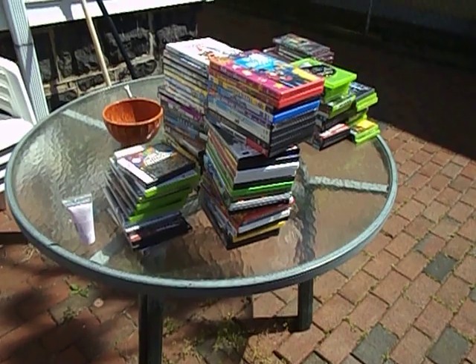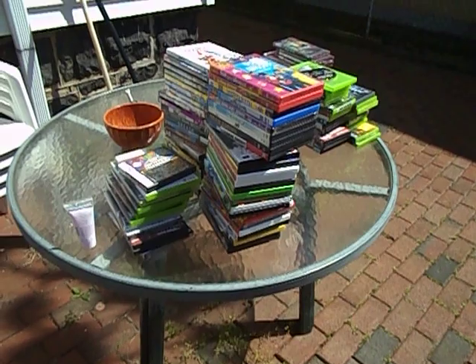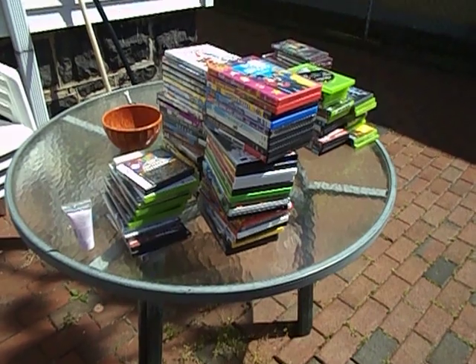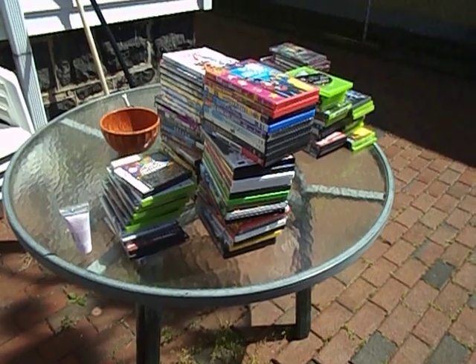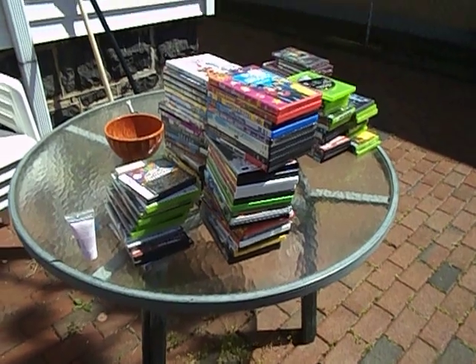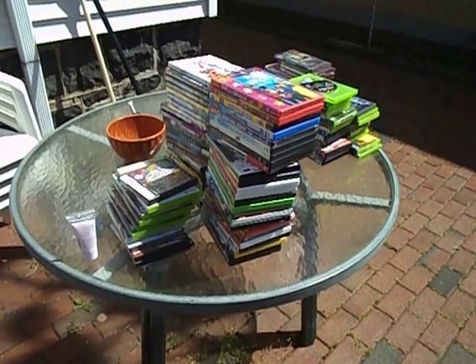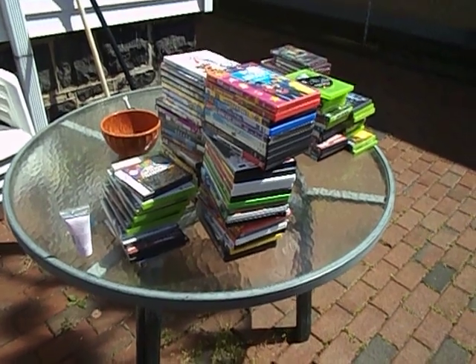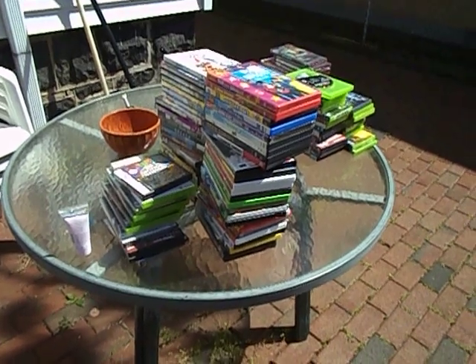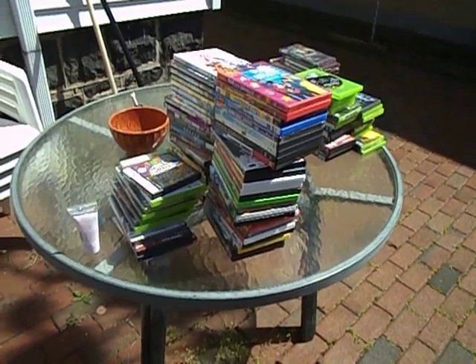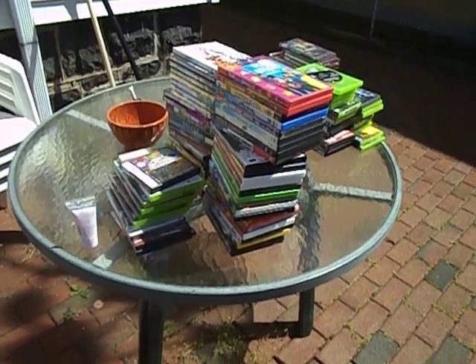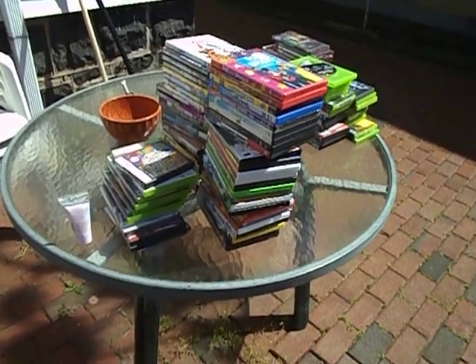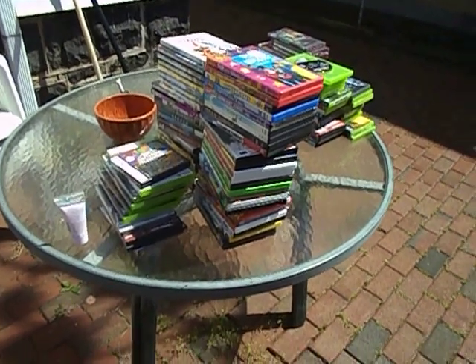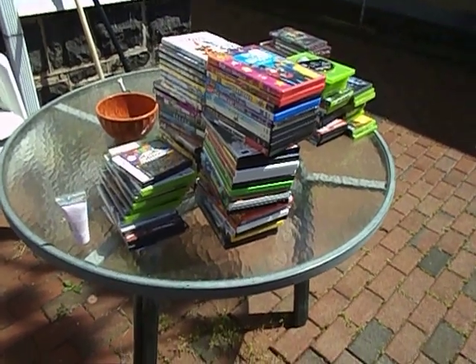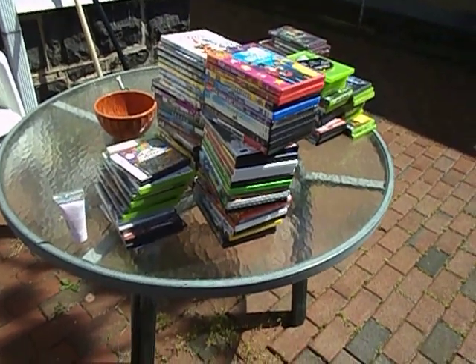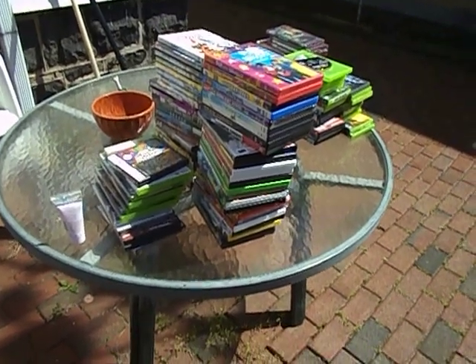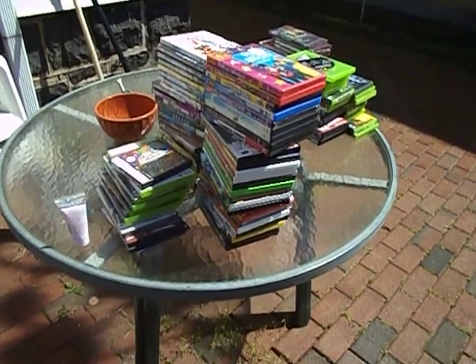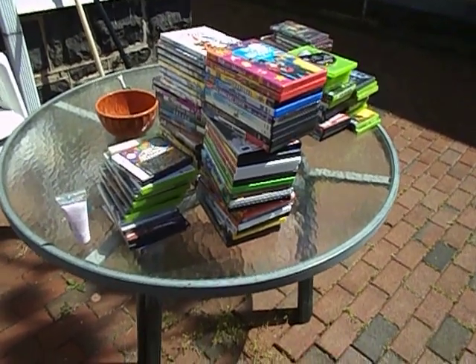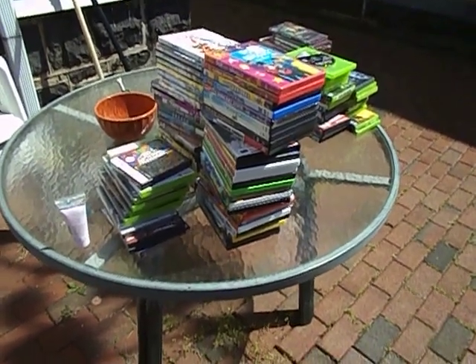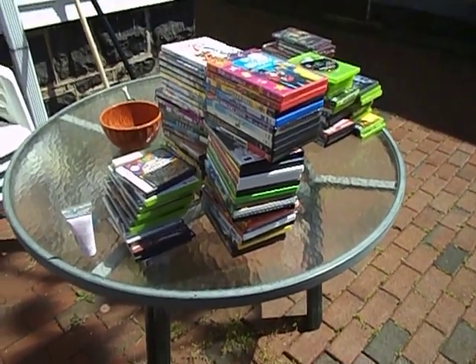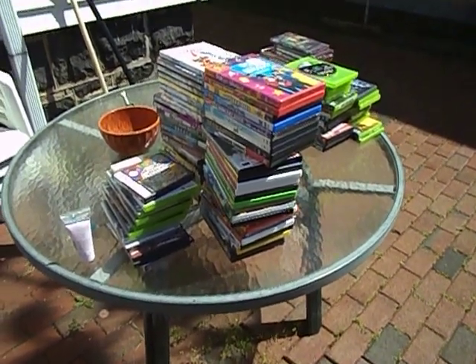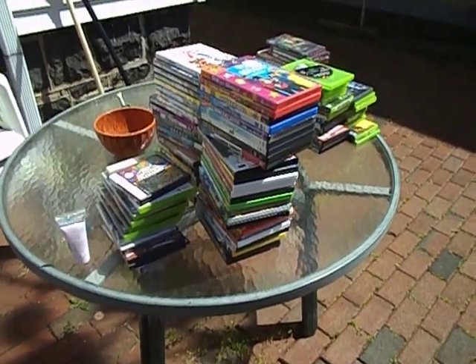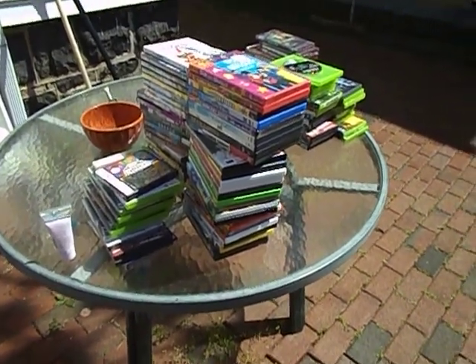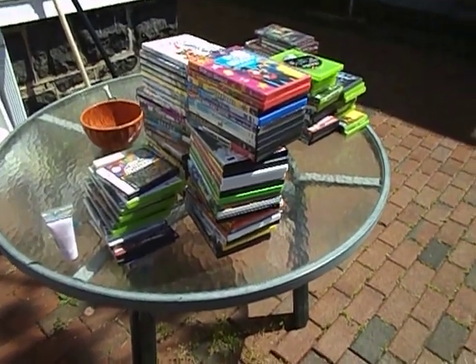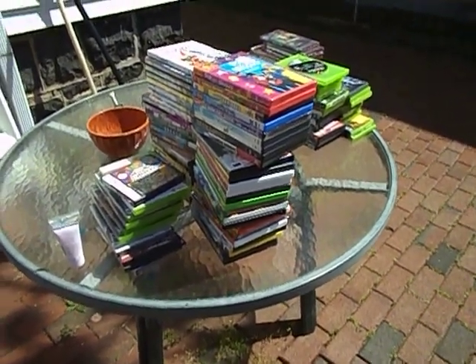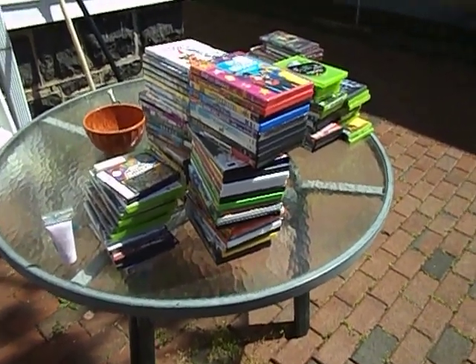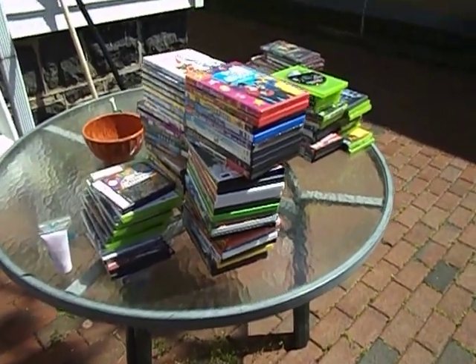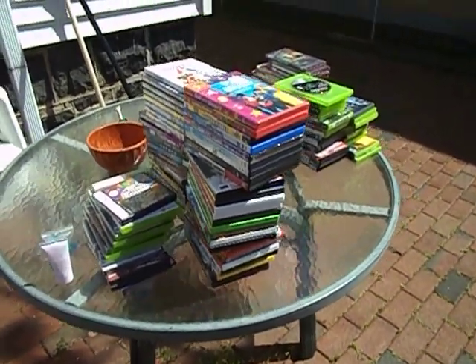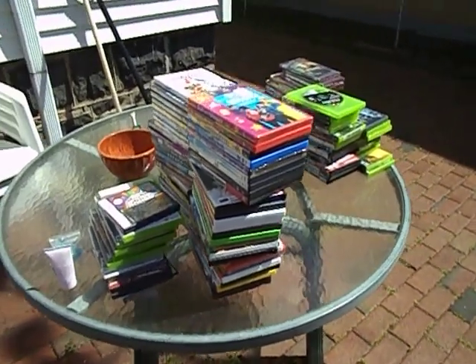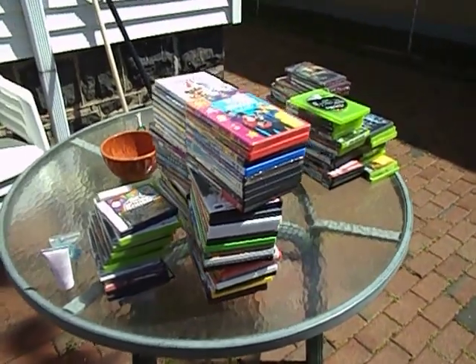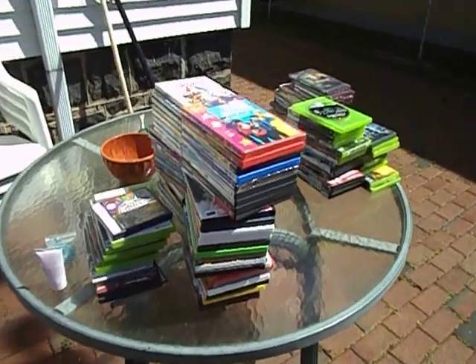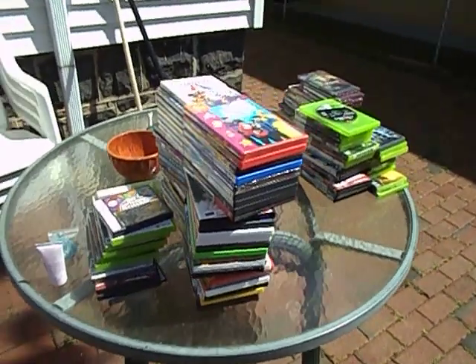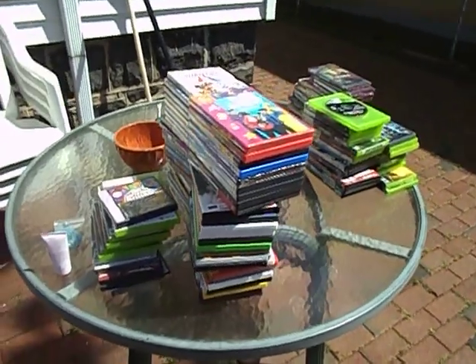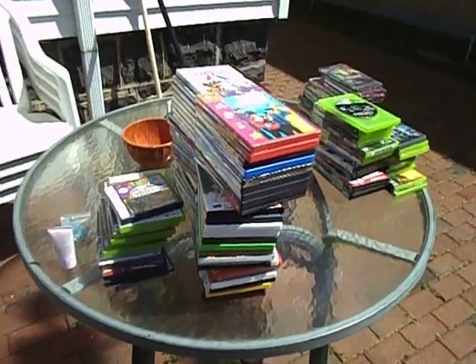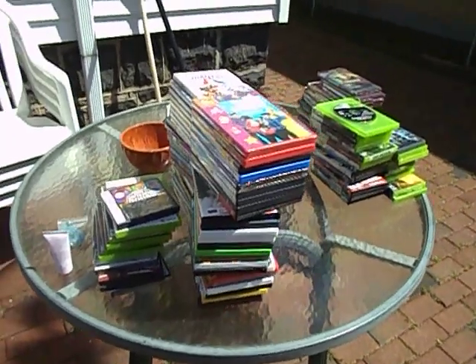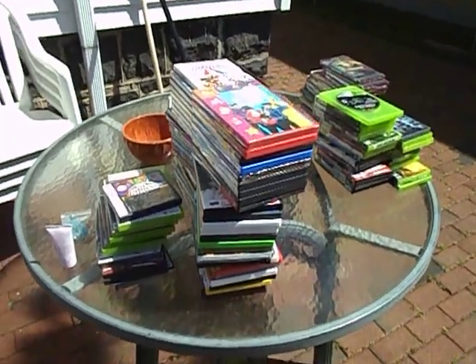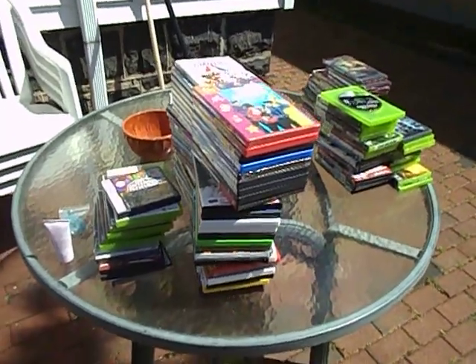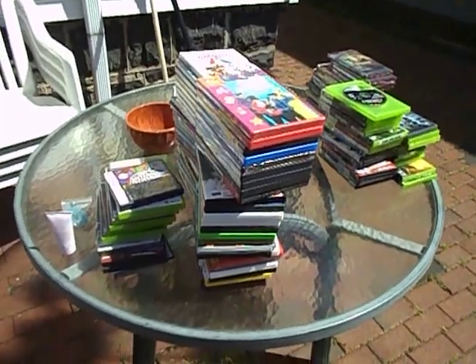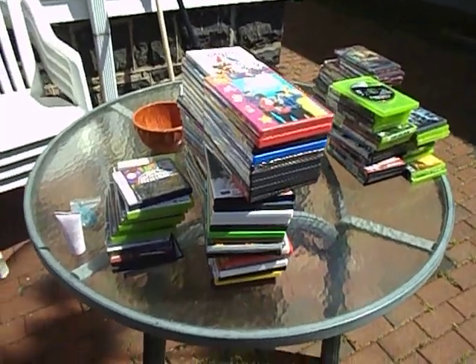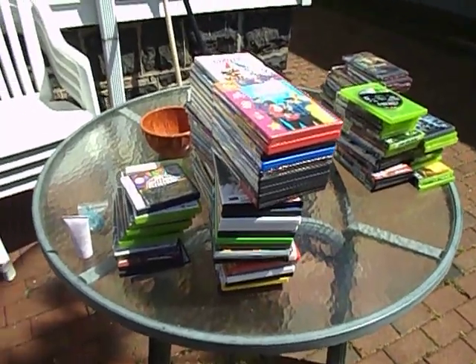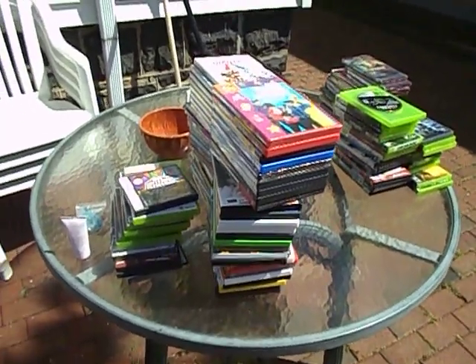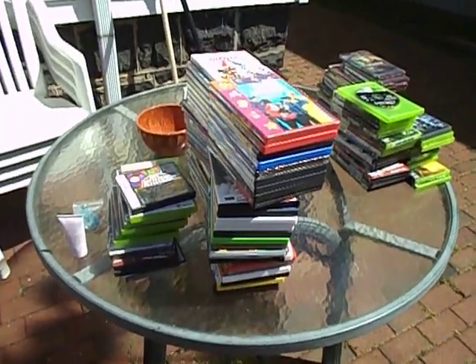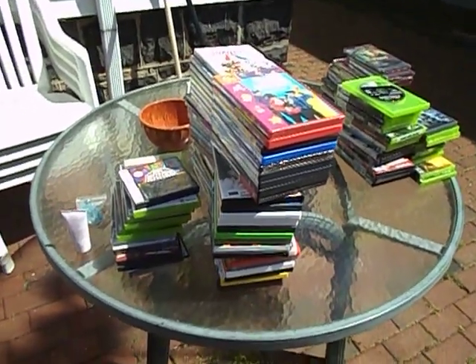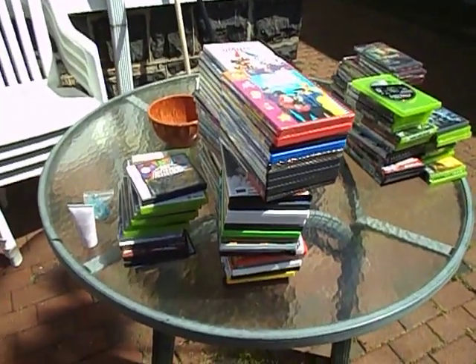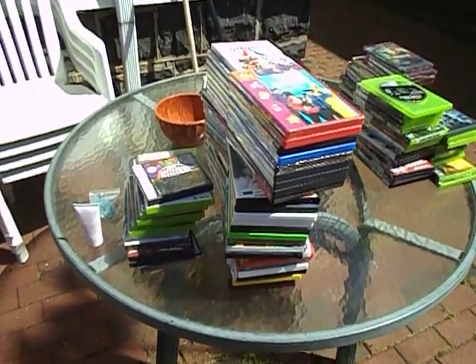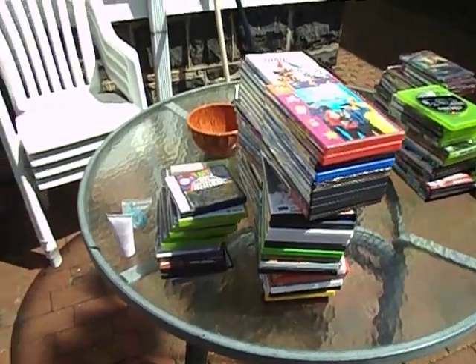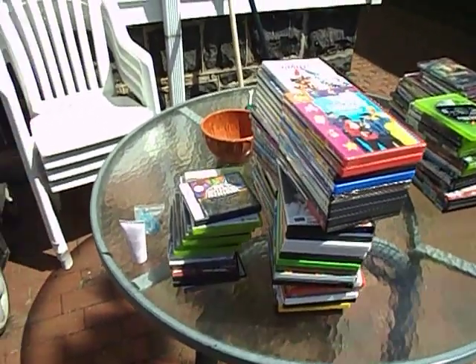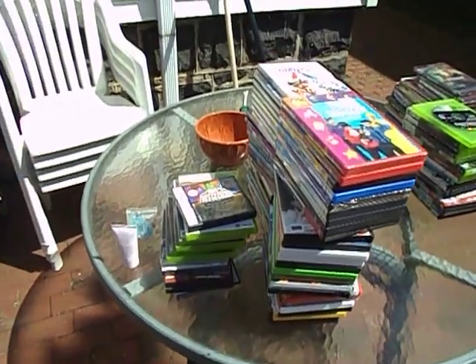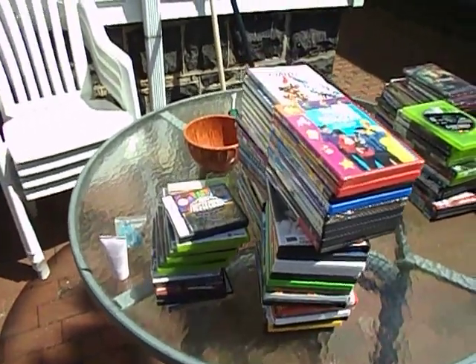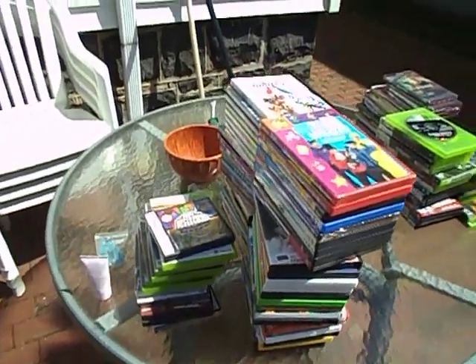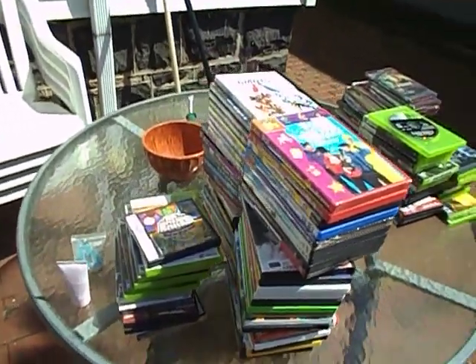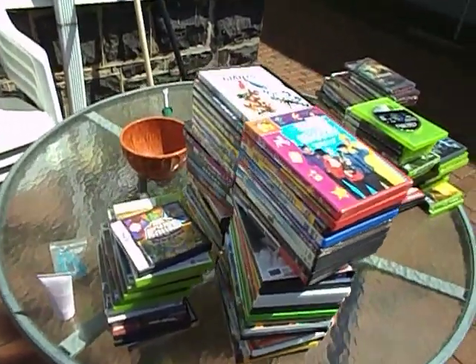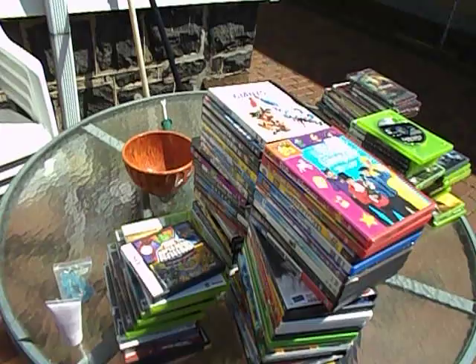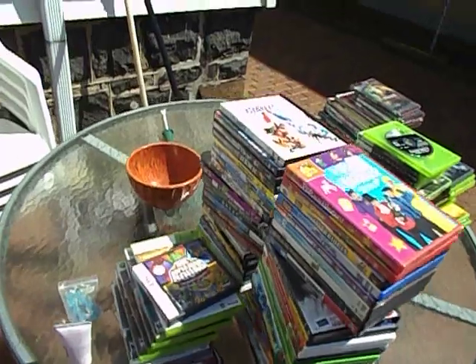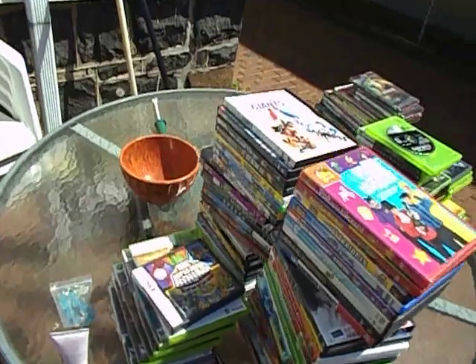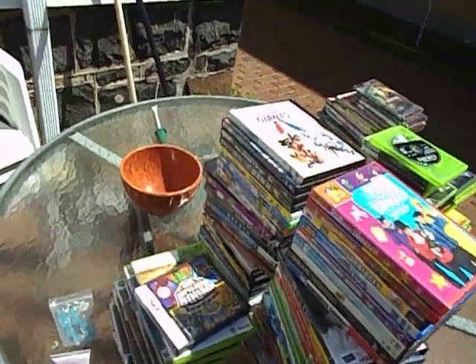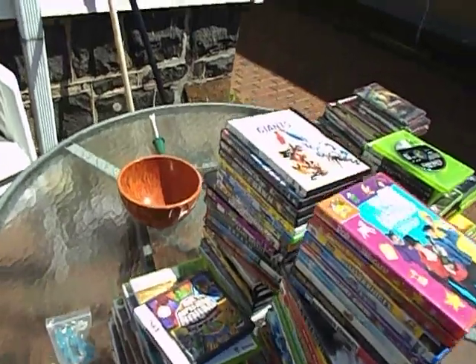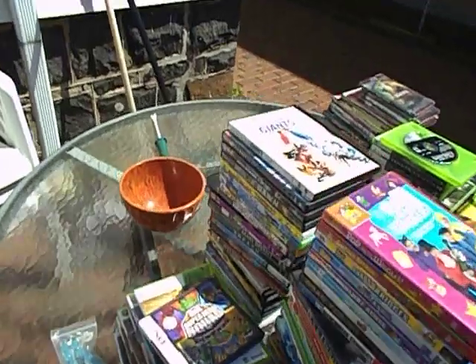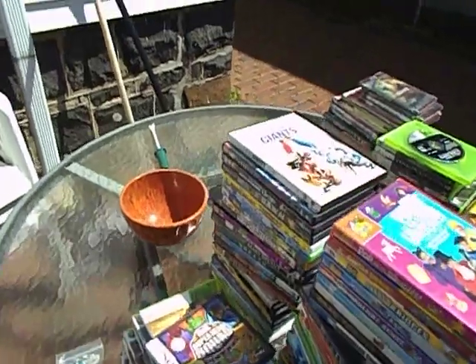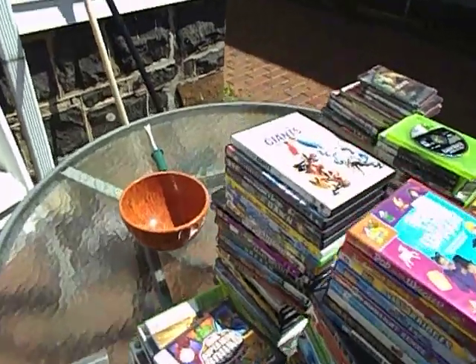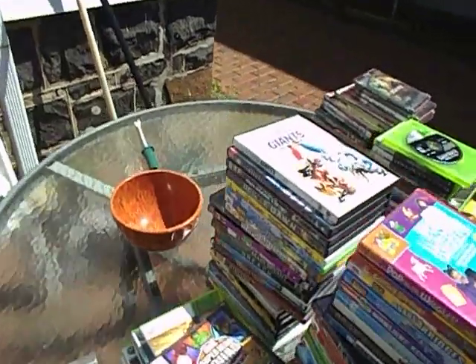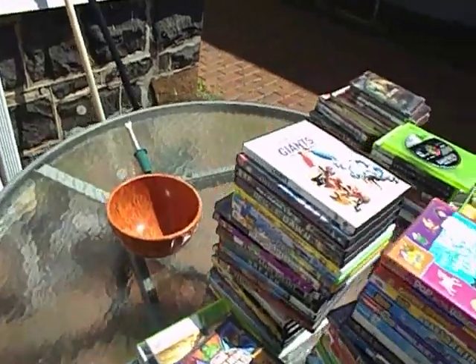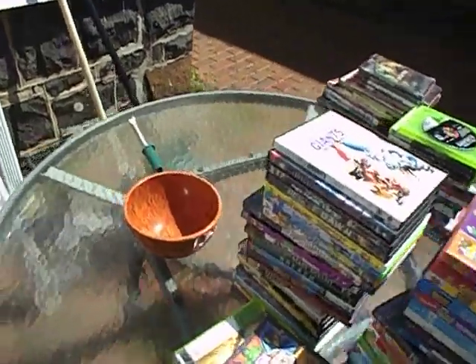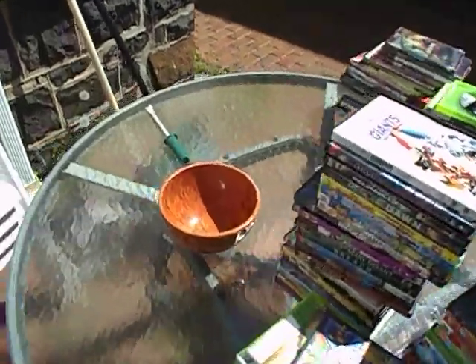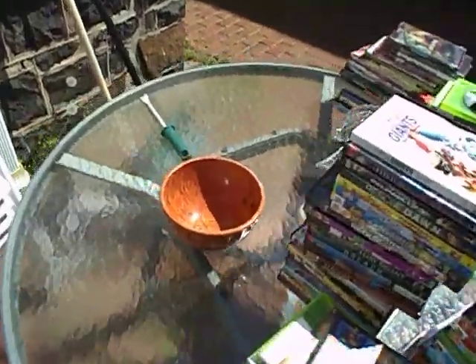Okay, here are my pickups for today. Kind of a pickup from an appointment. Let me just go through everything.